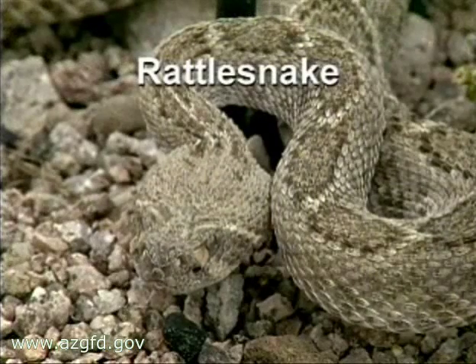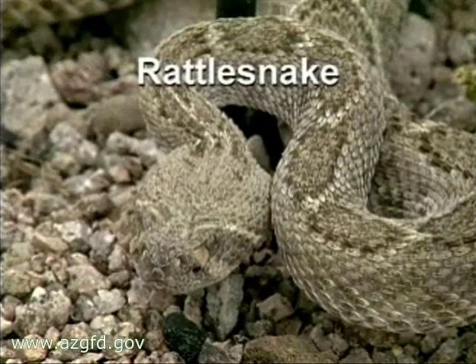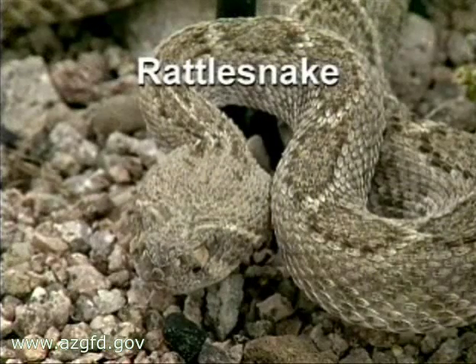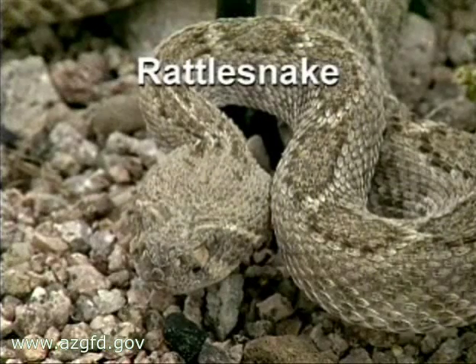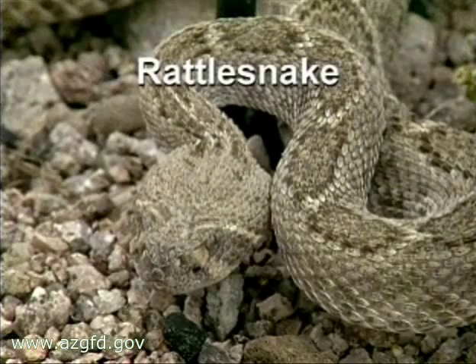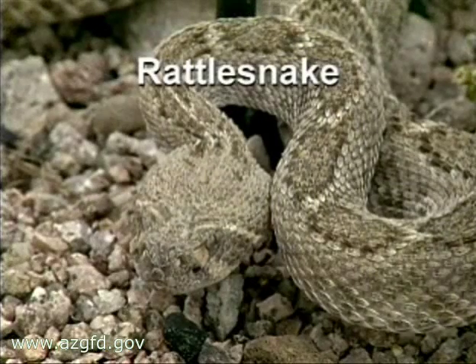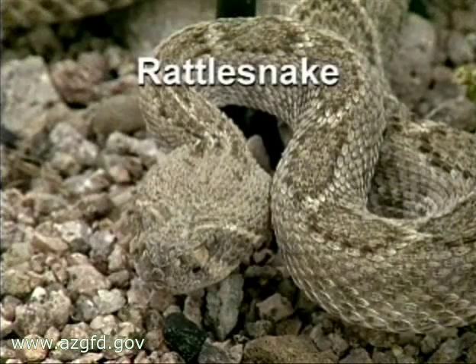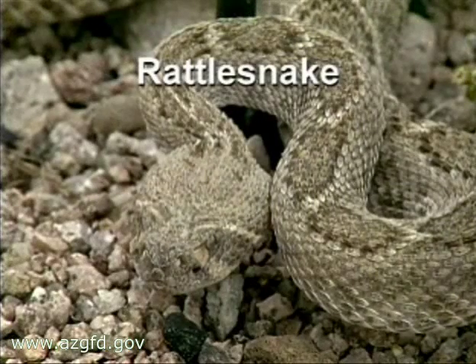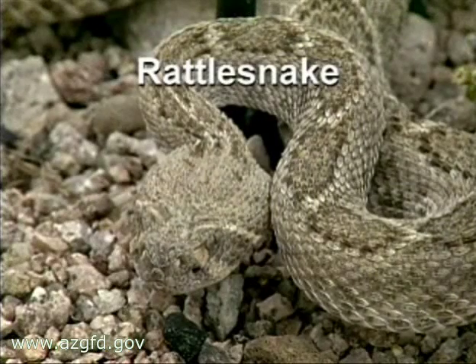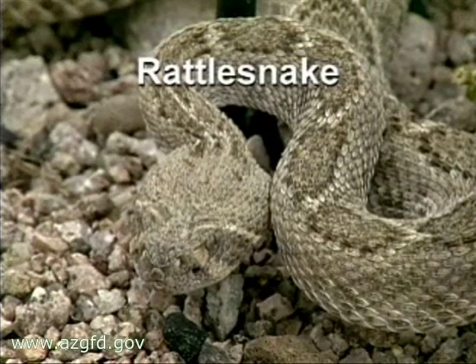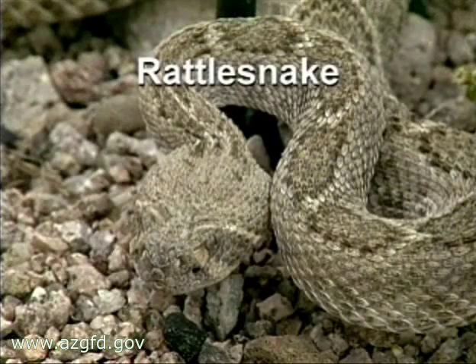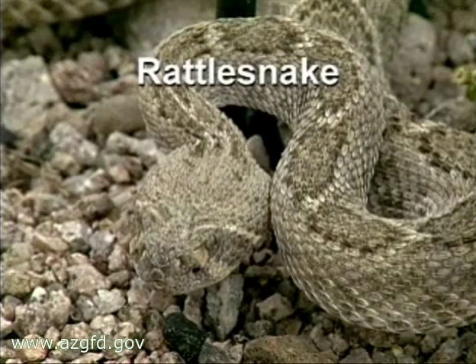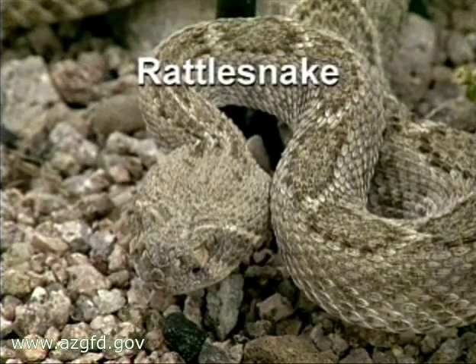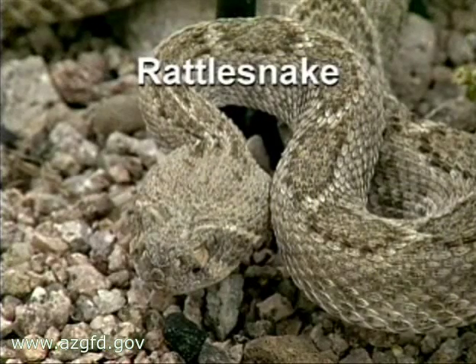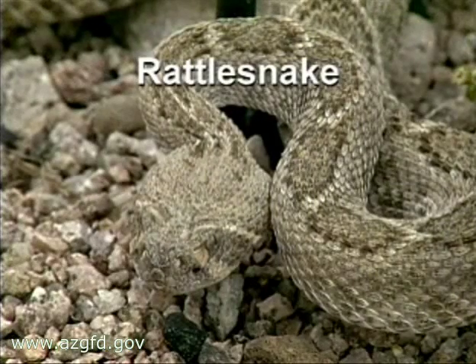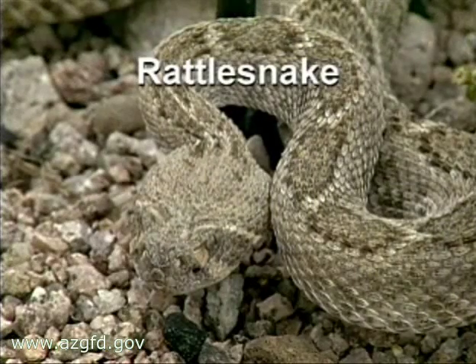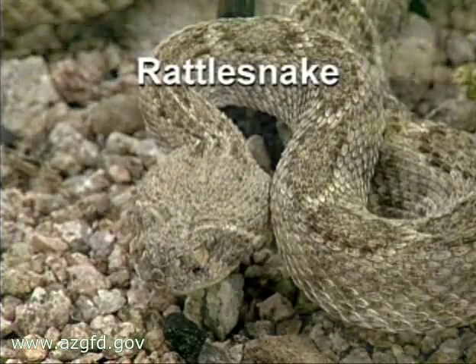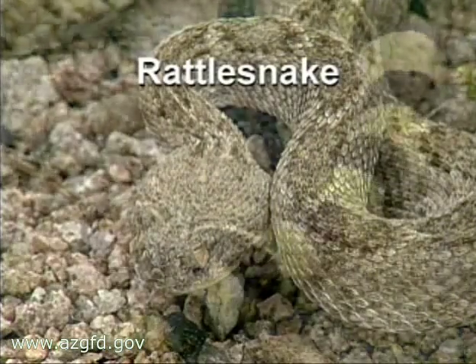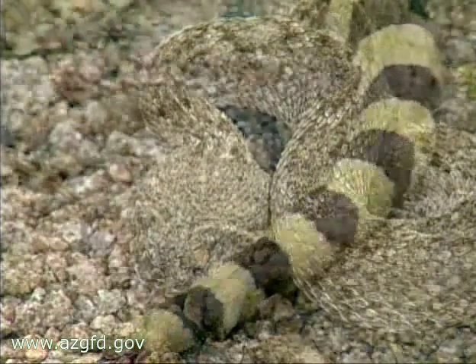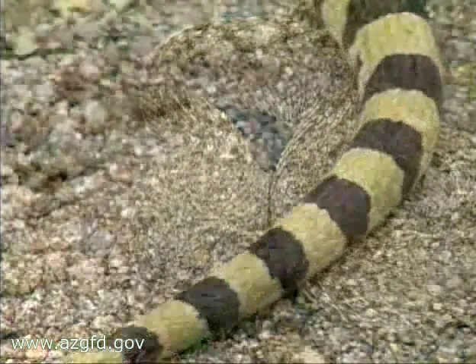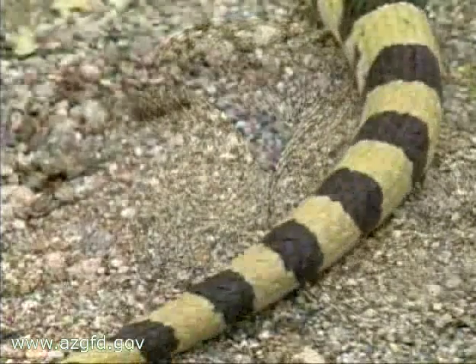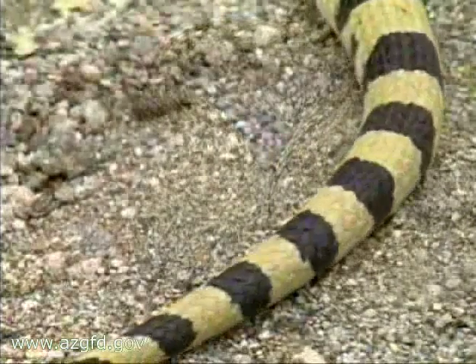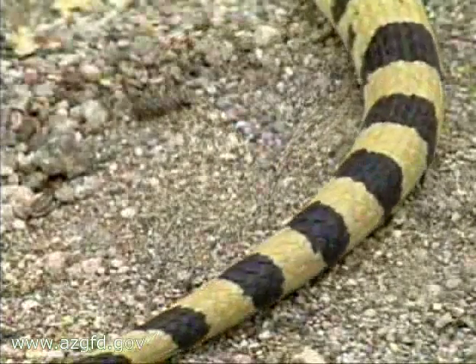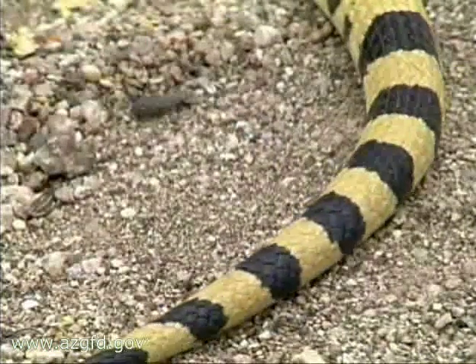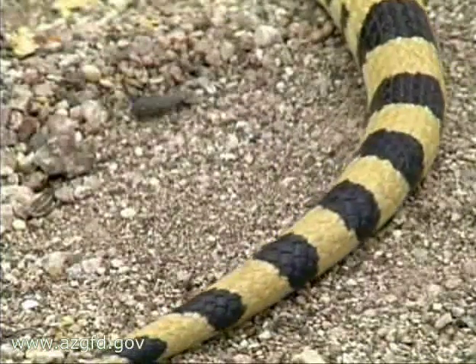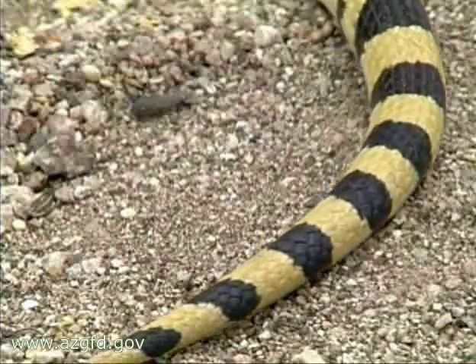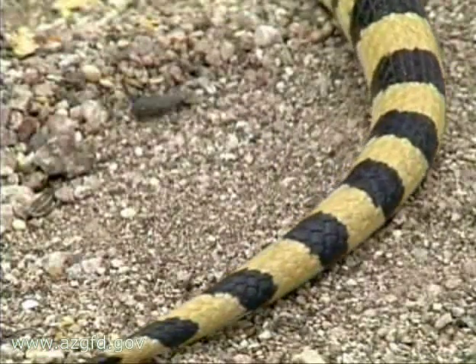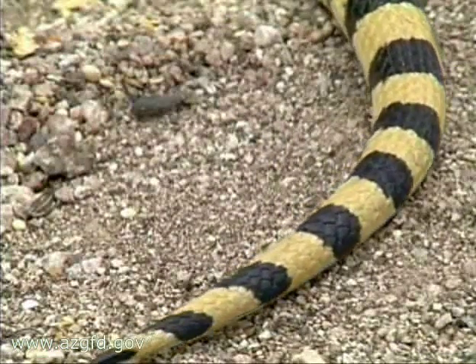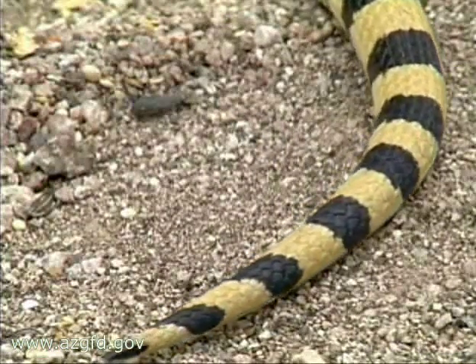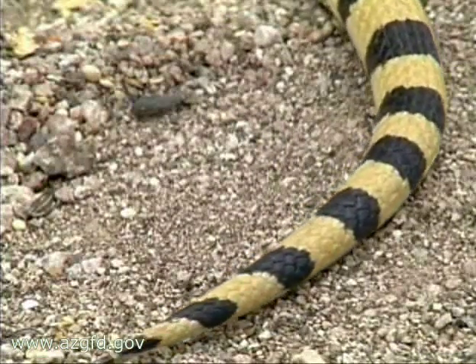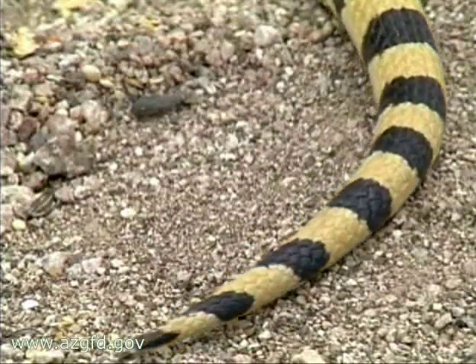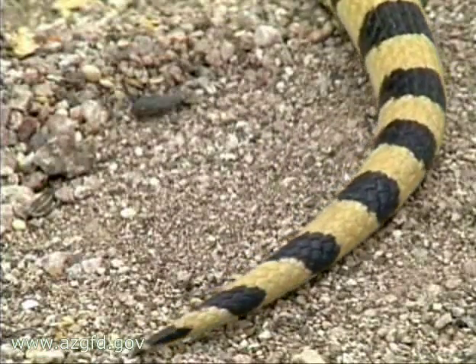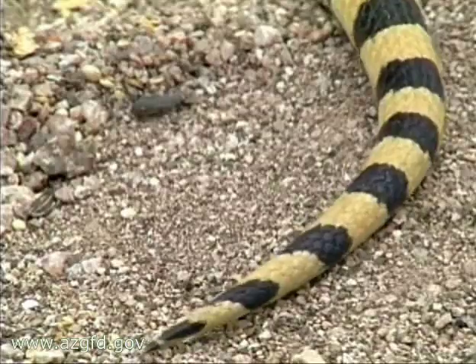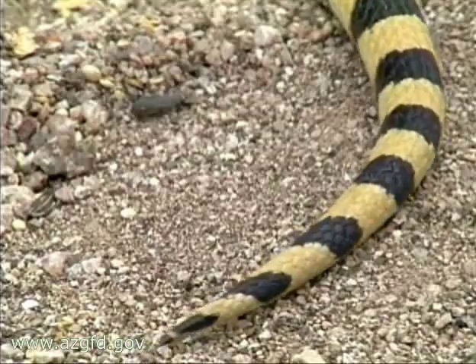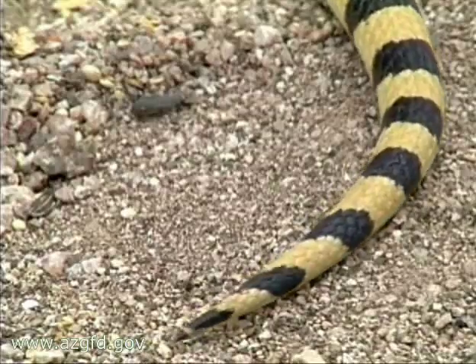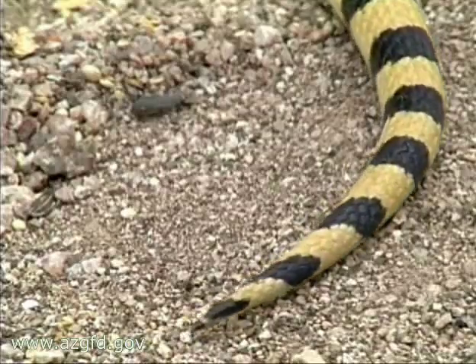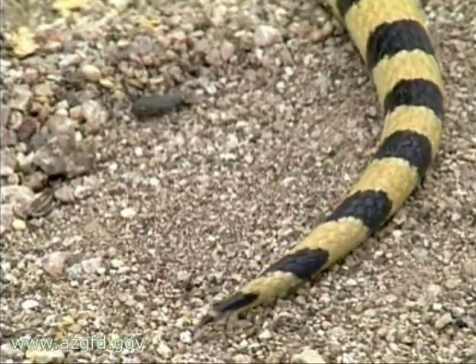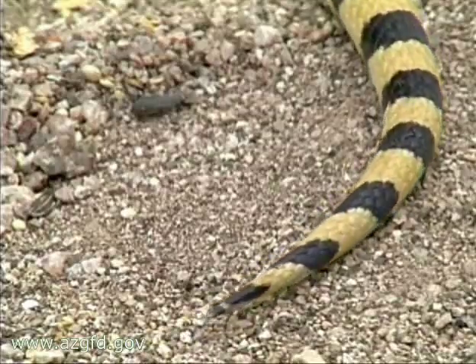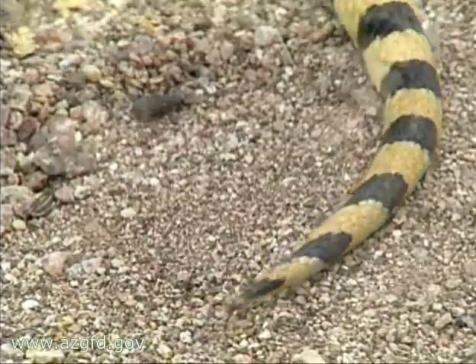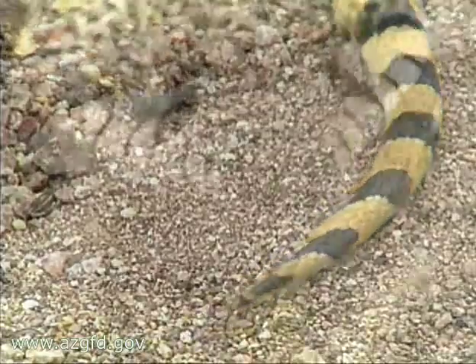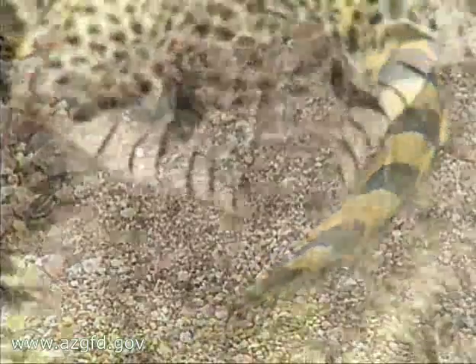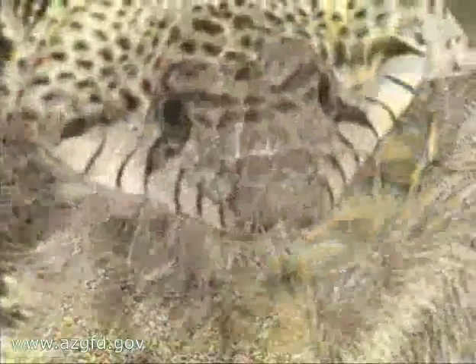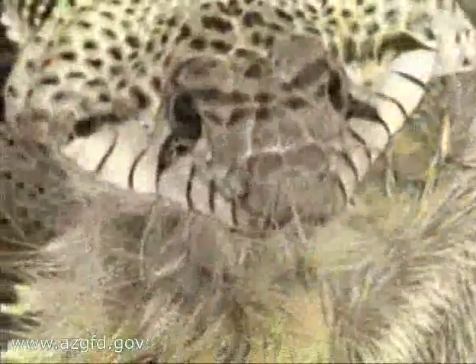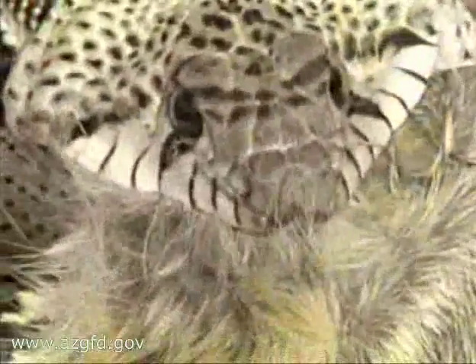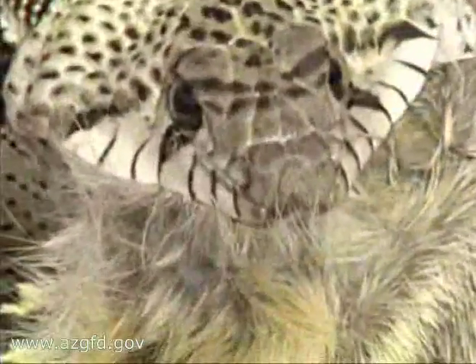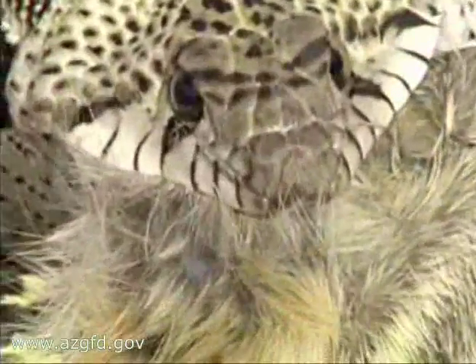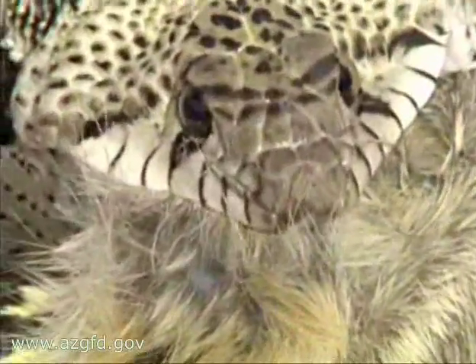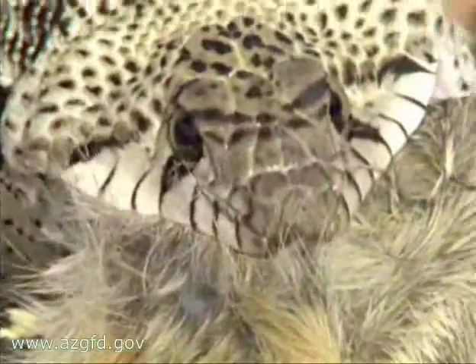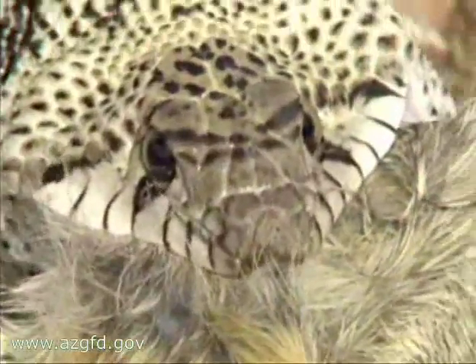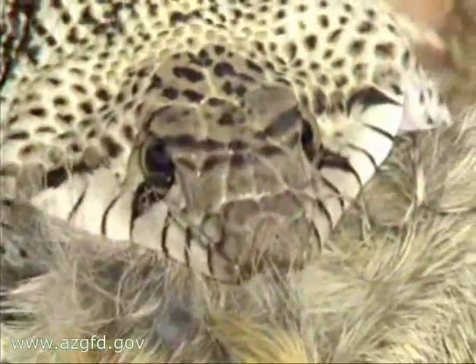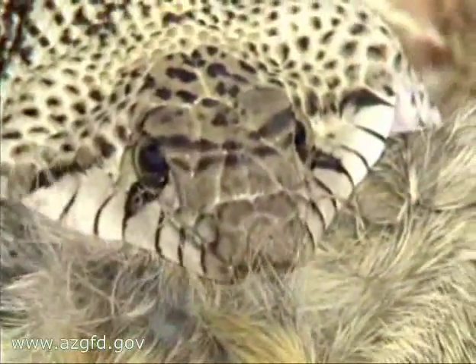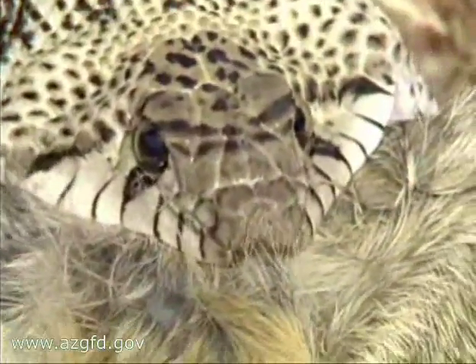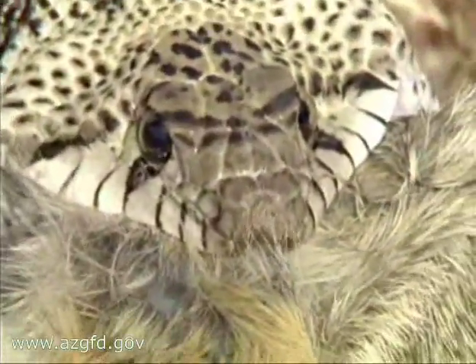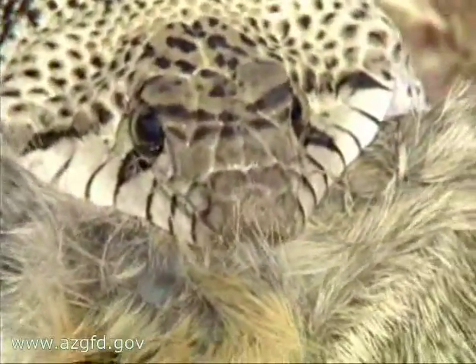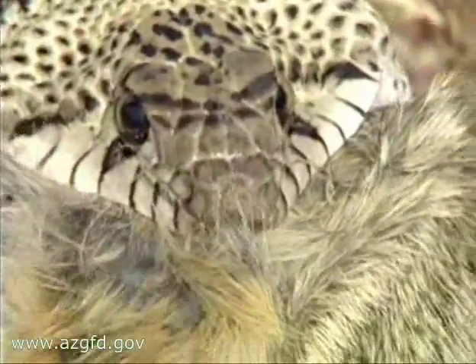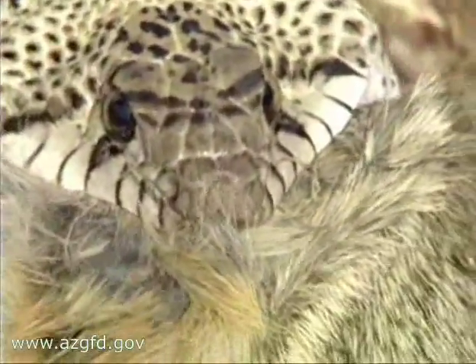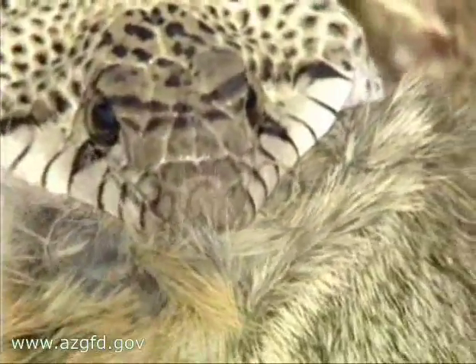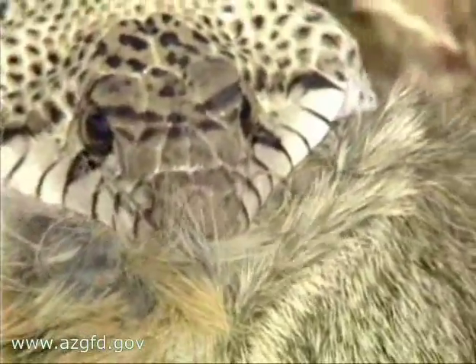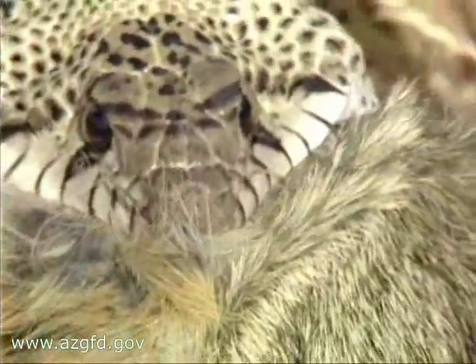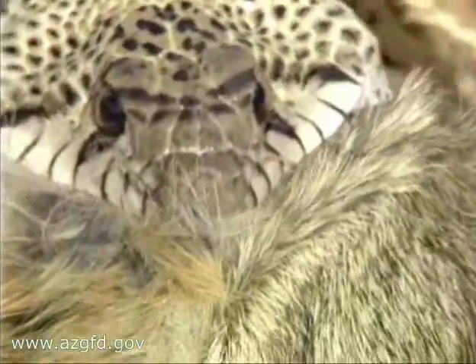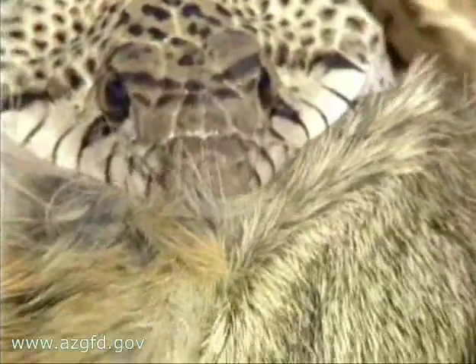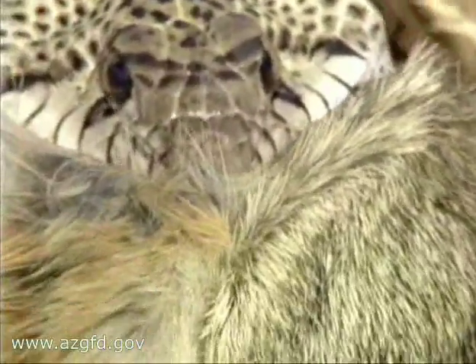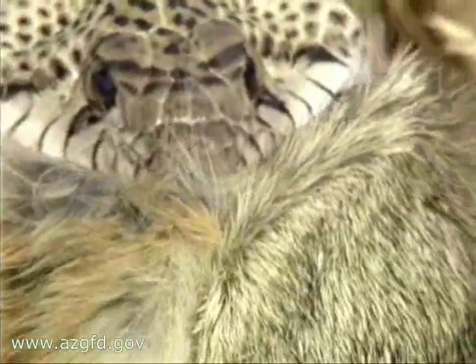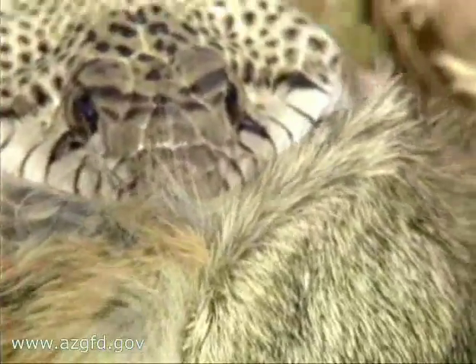If you want to stick around to find out, look for a tapered tail with no rattle, the lack of a facial pit, and round pupils.